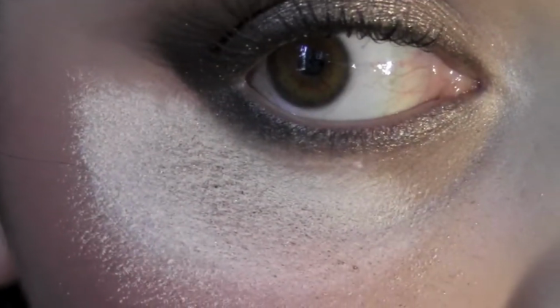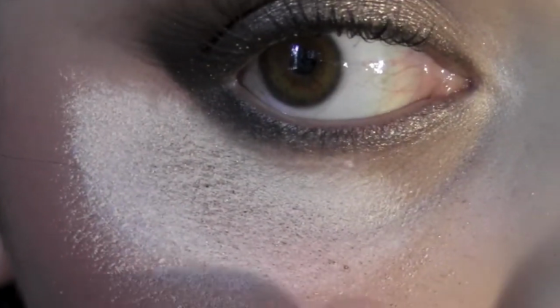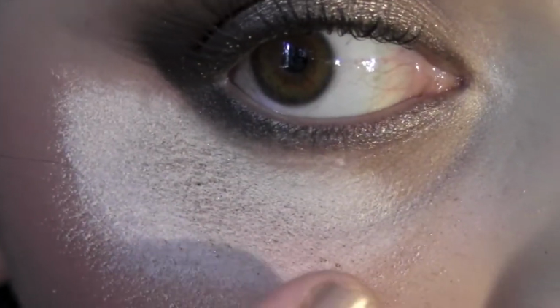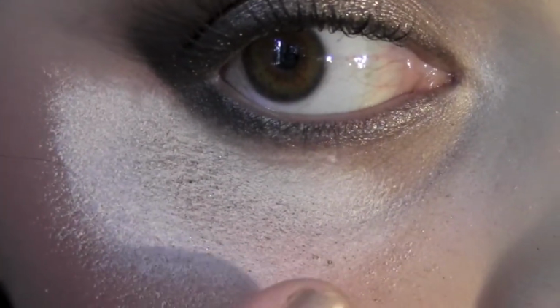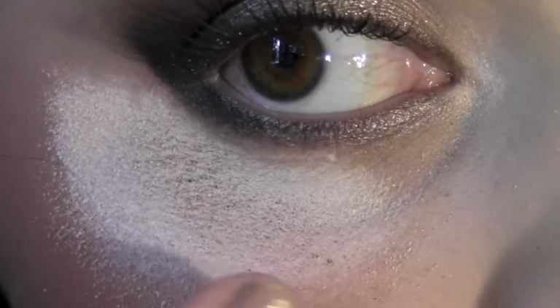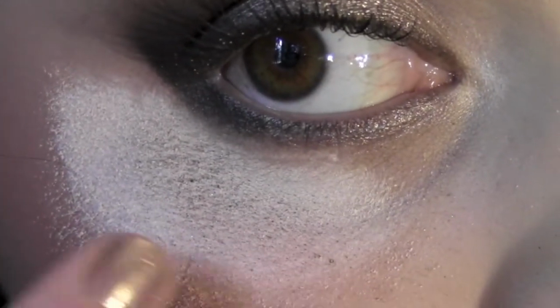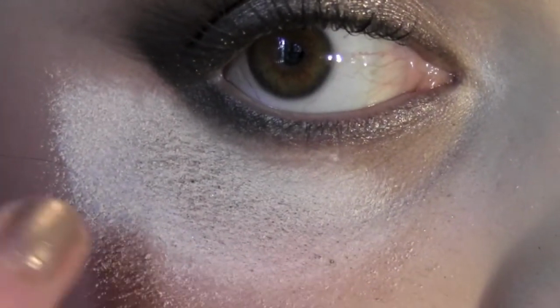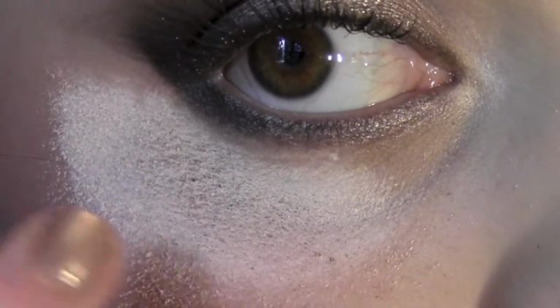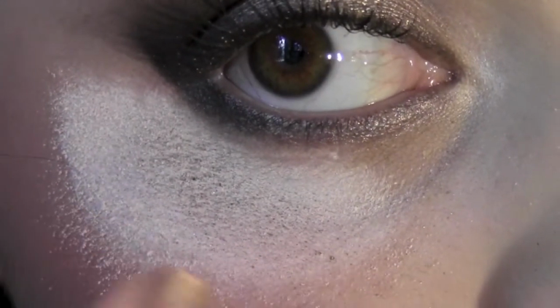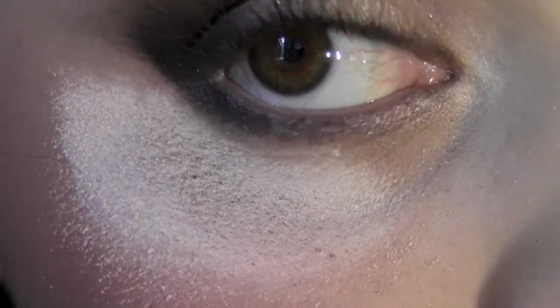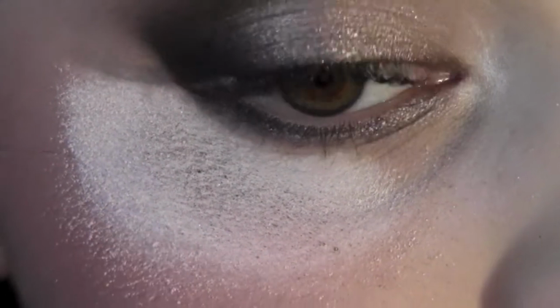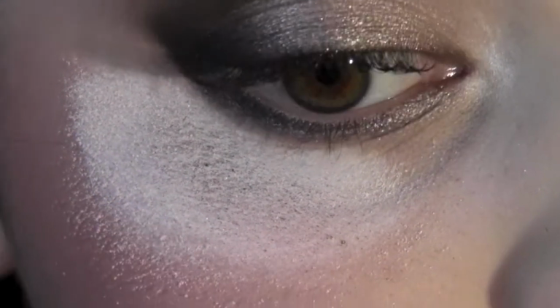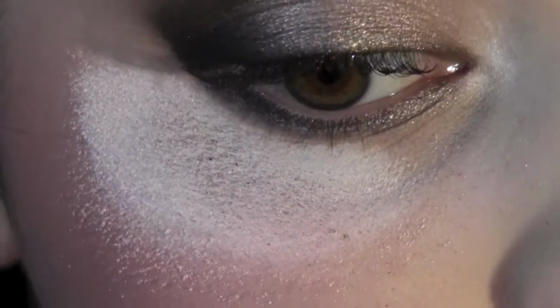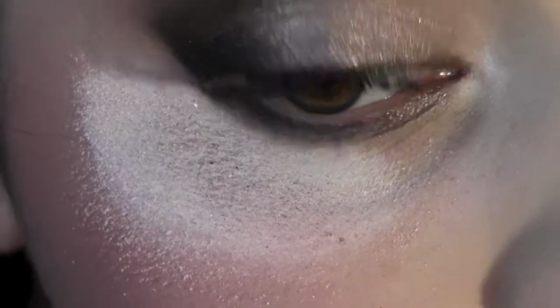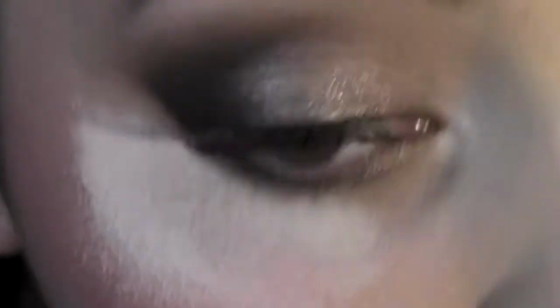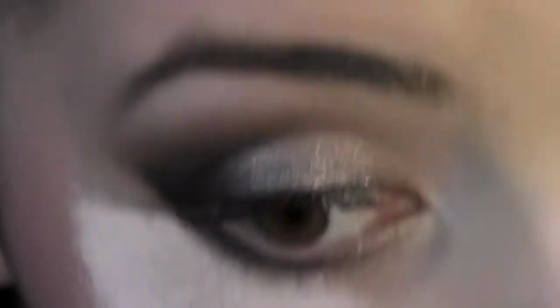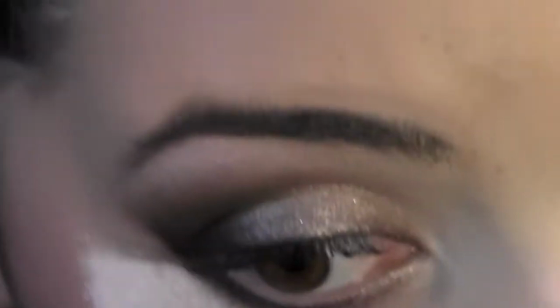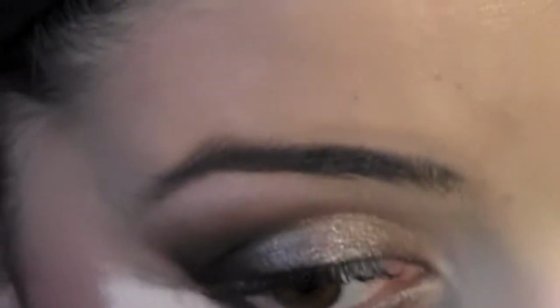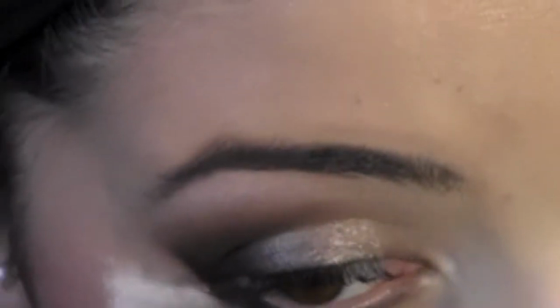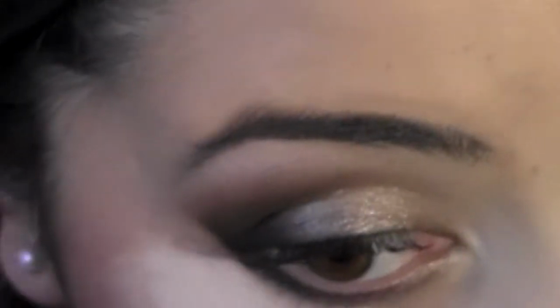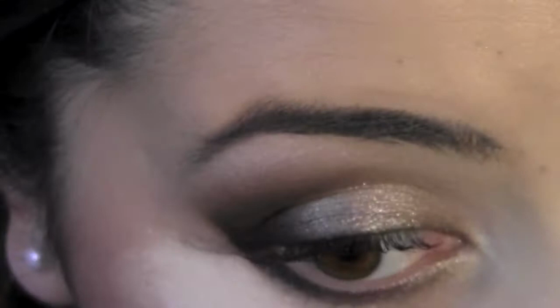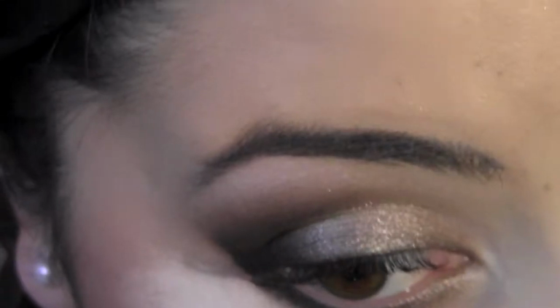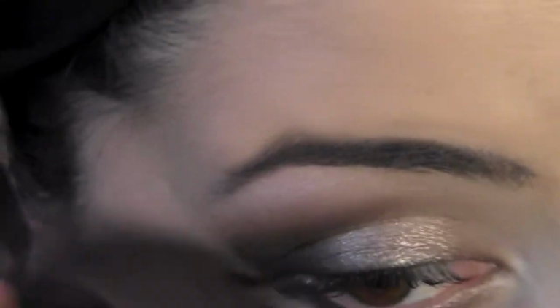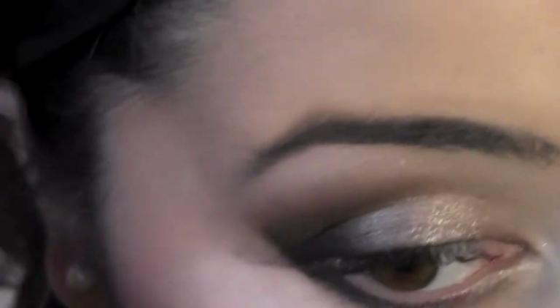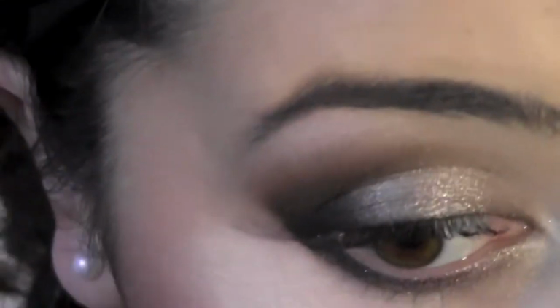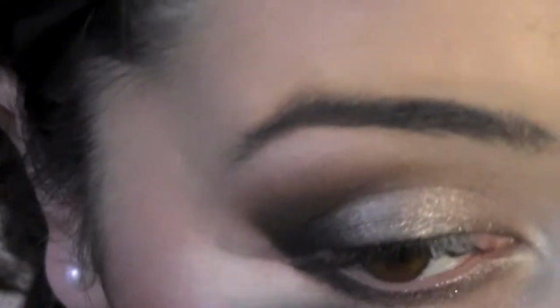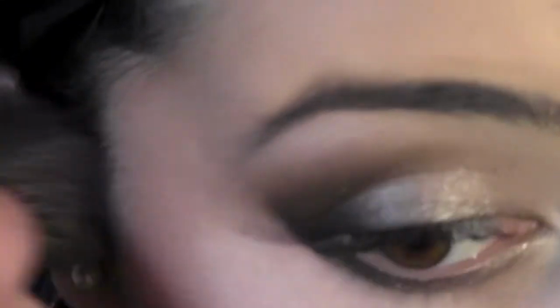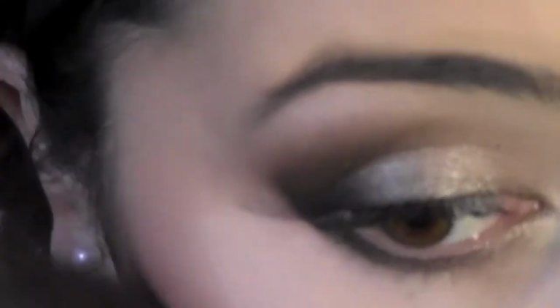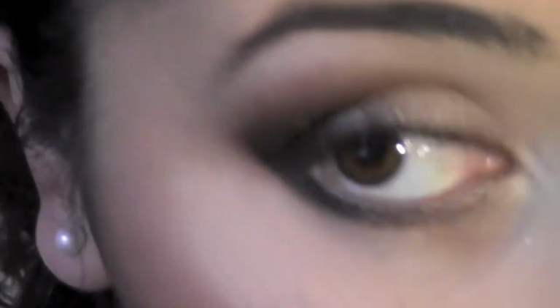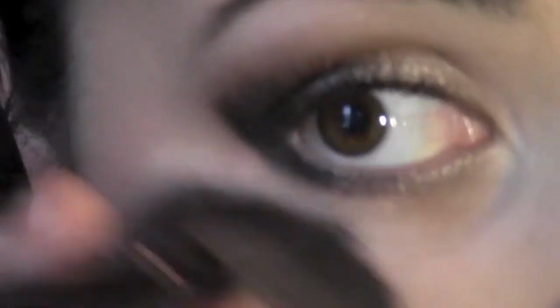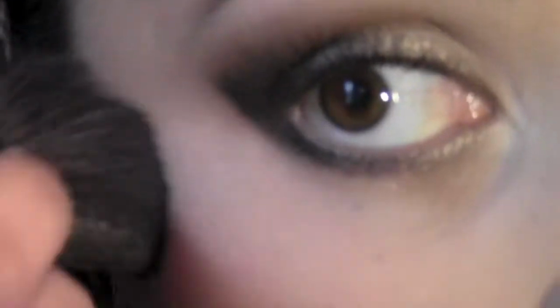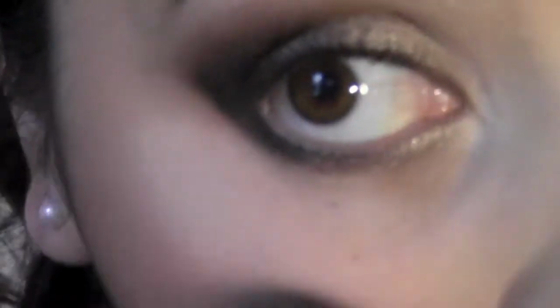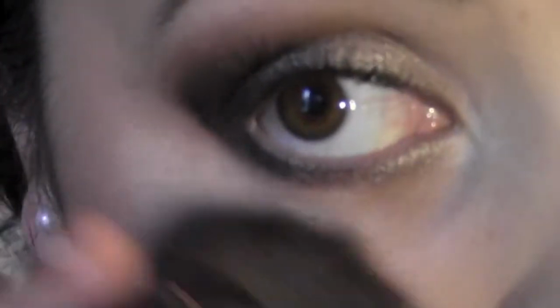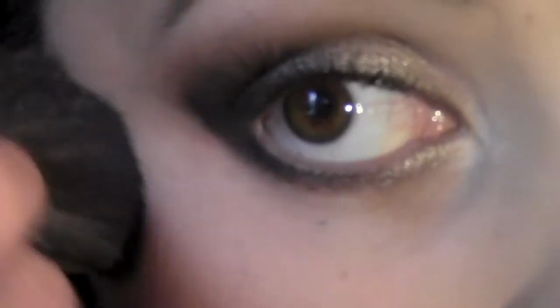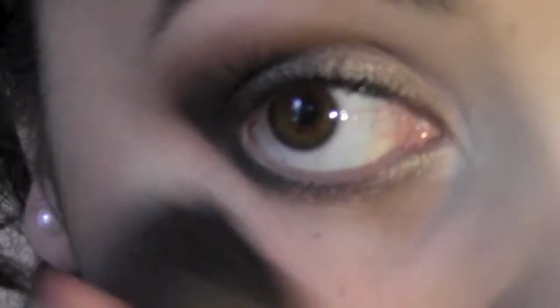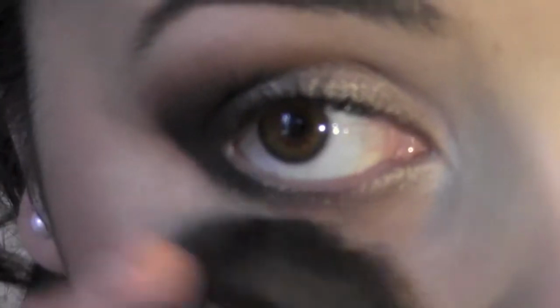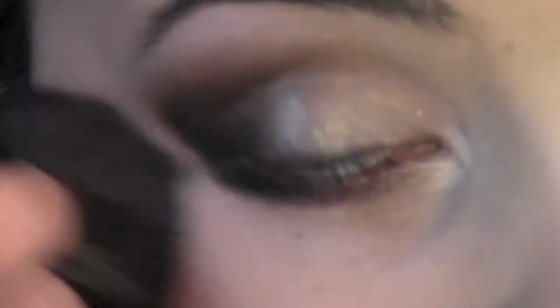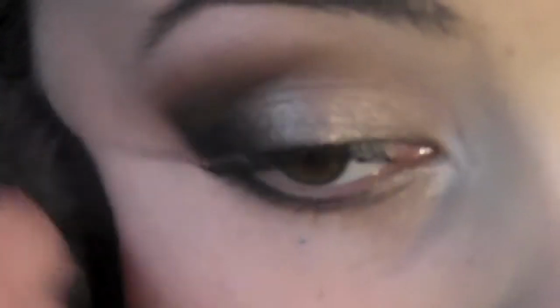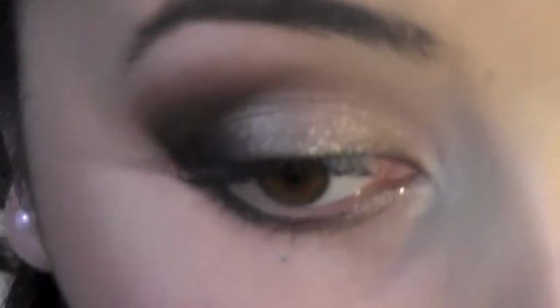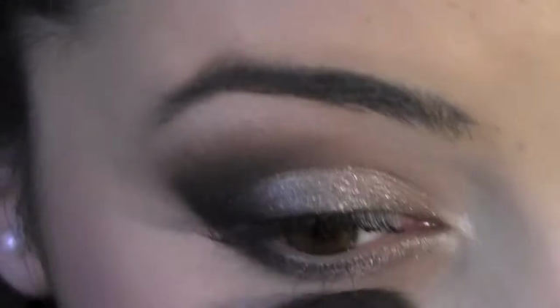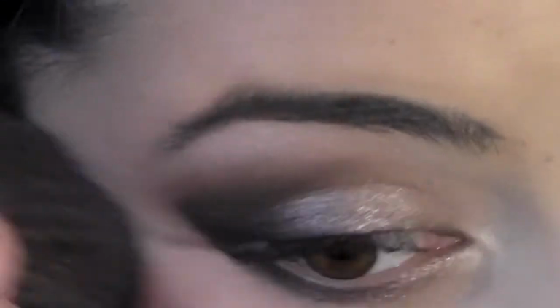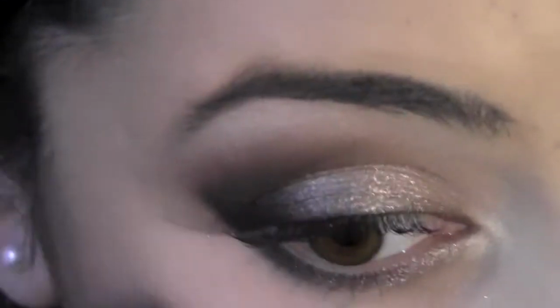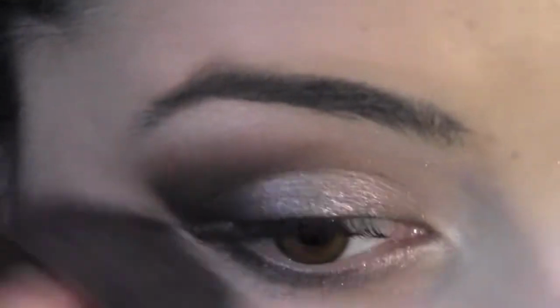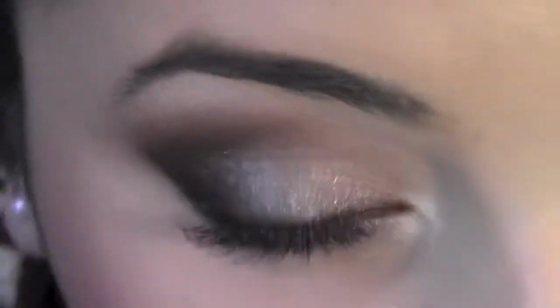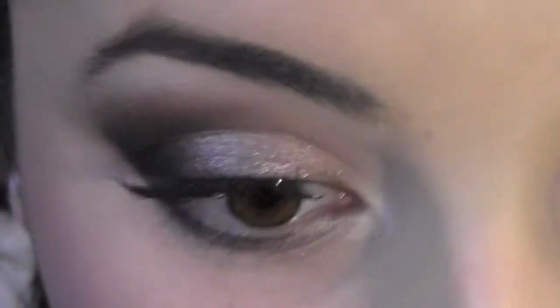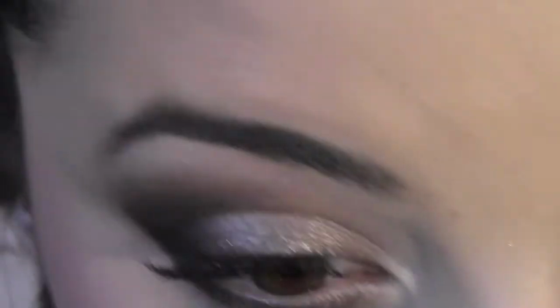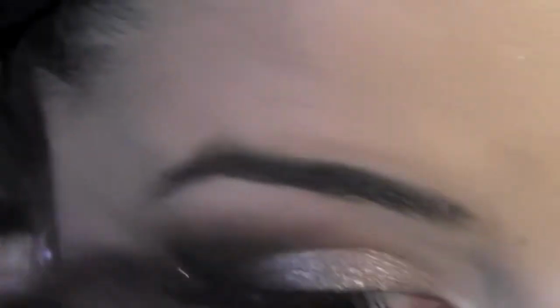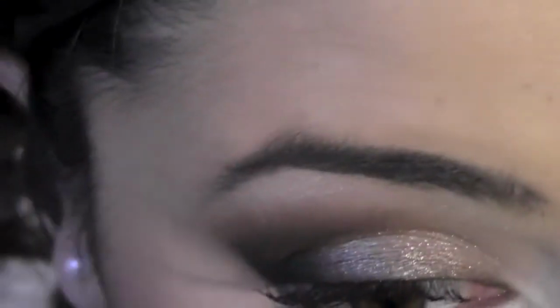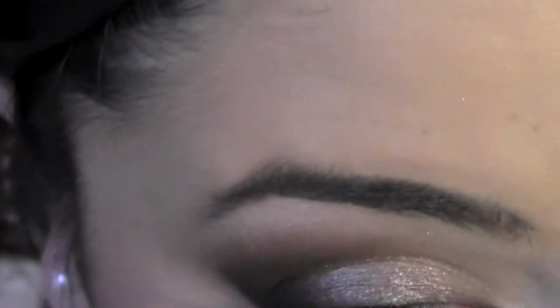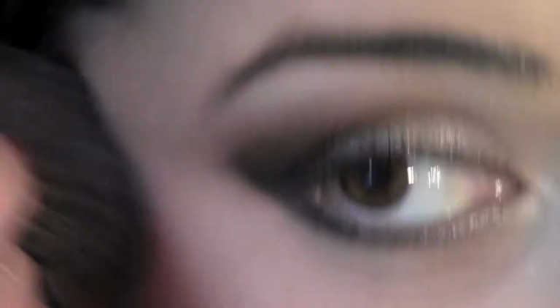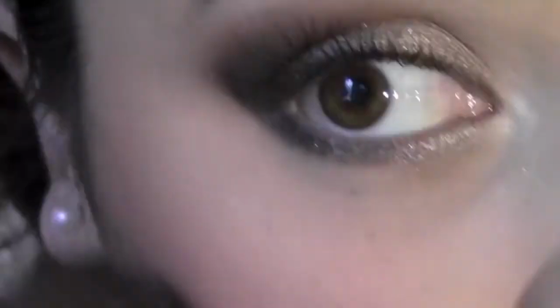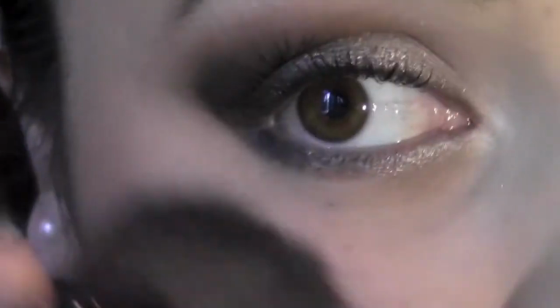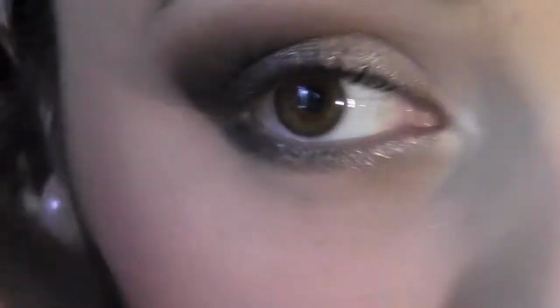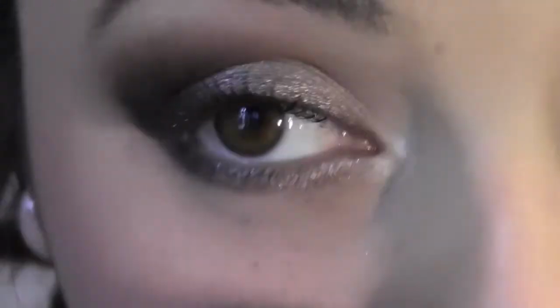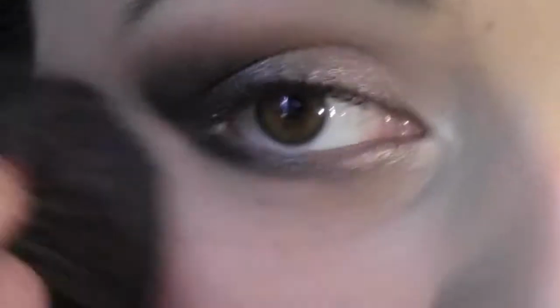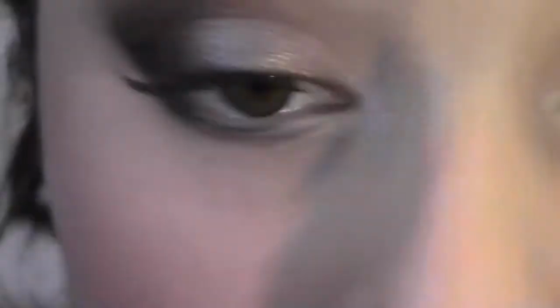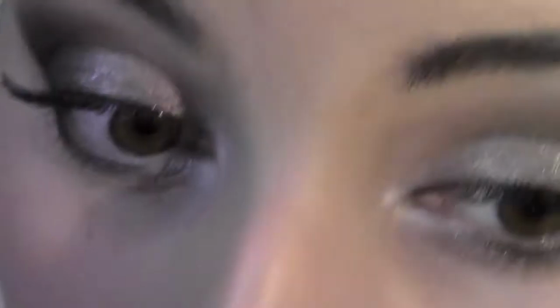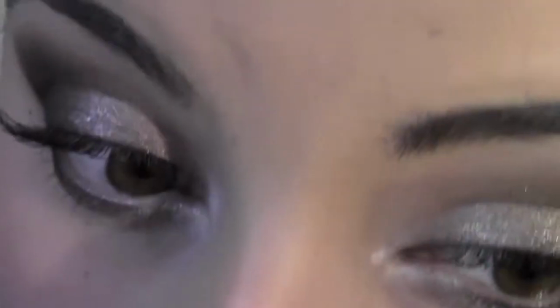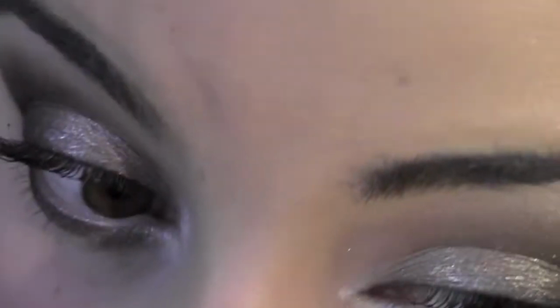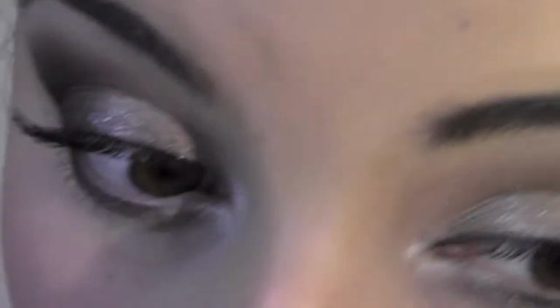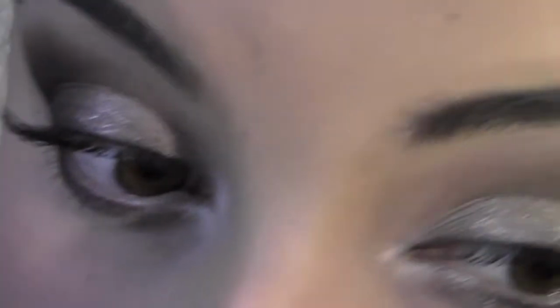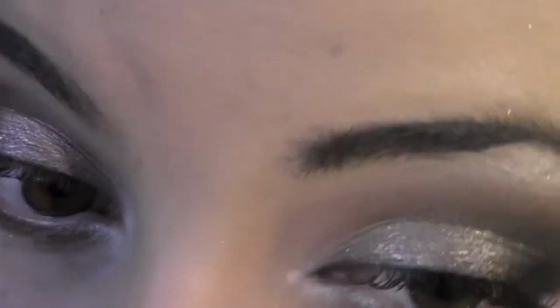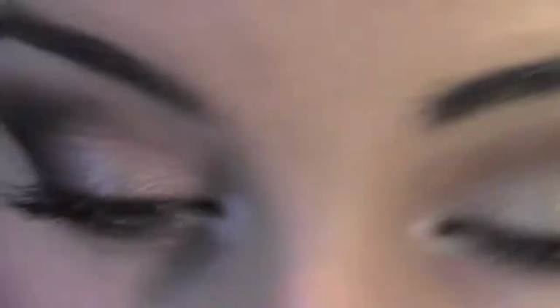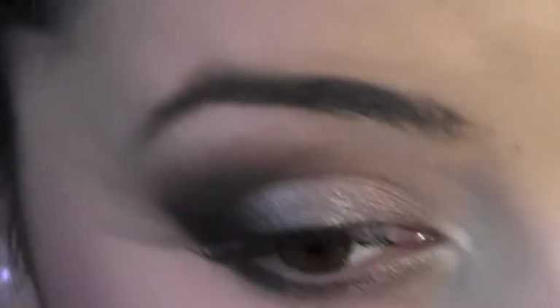See all that fallout? We're going to brush it off — and there you go, our makeup is not ruined!